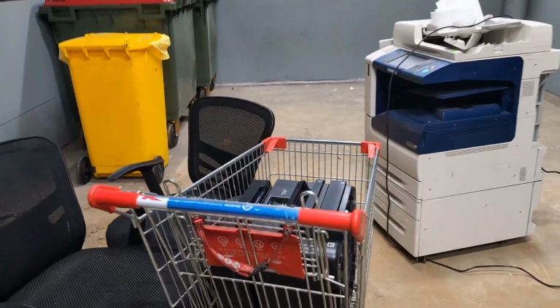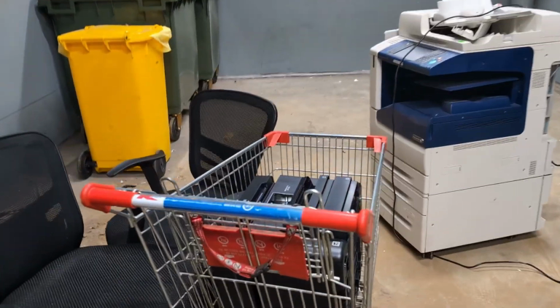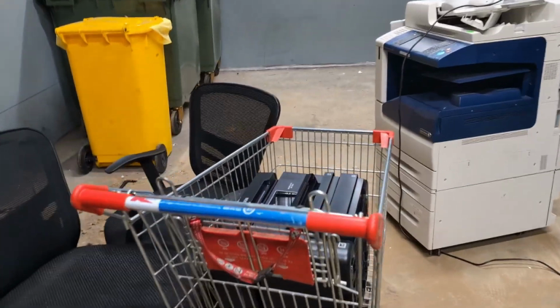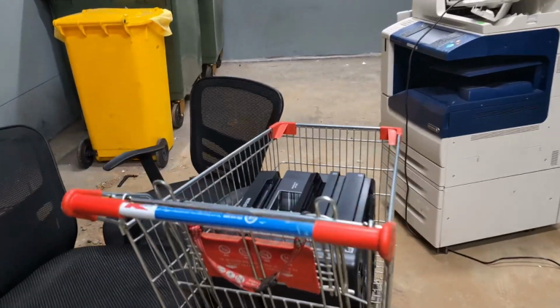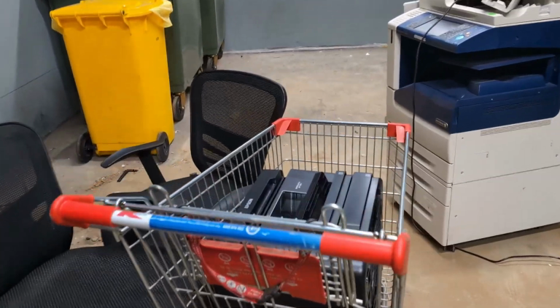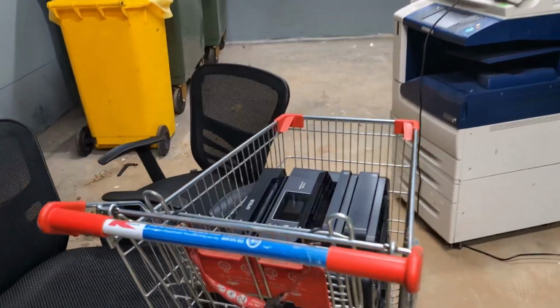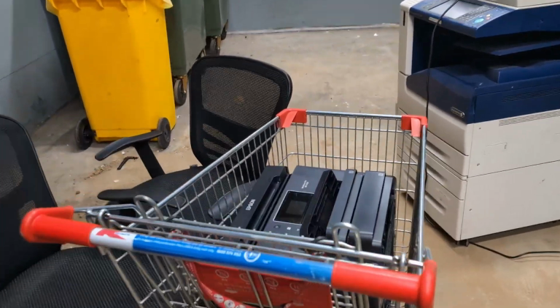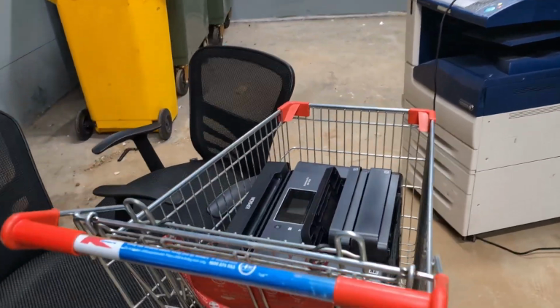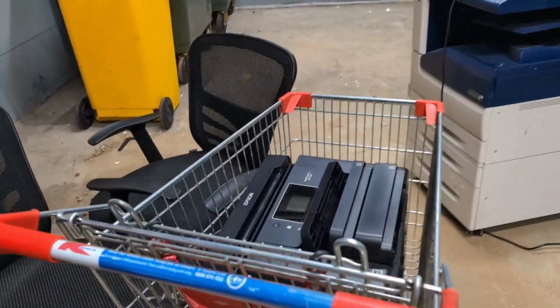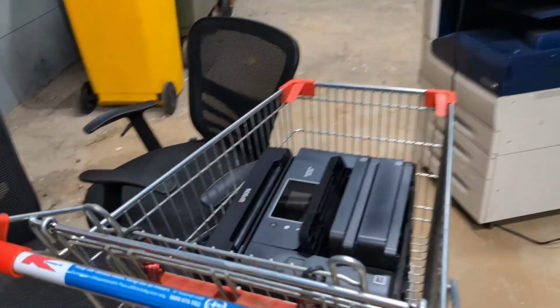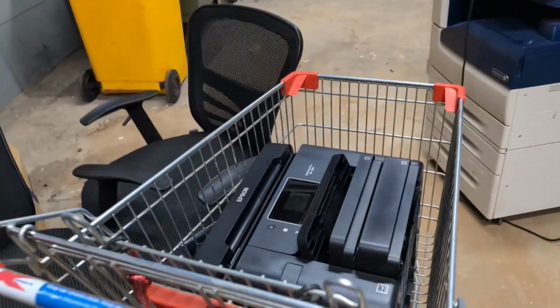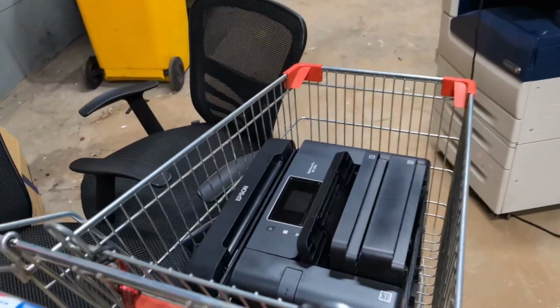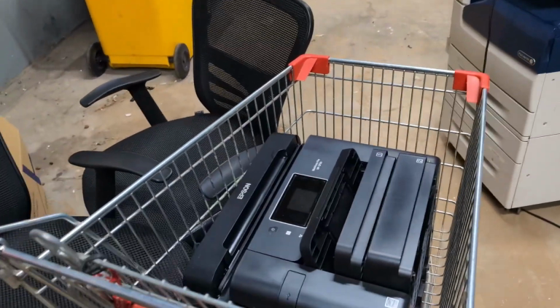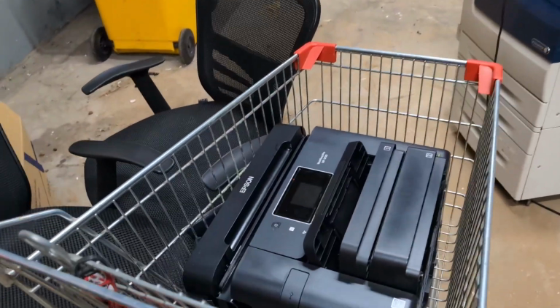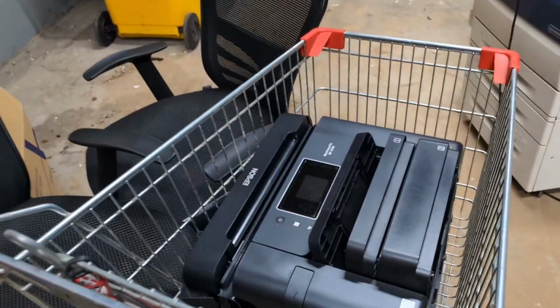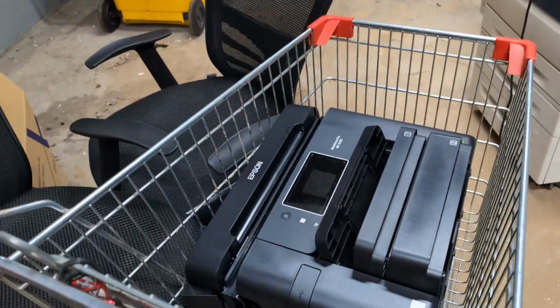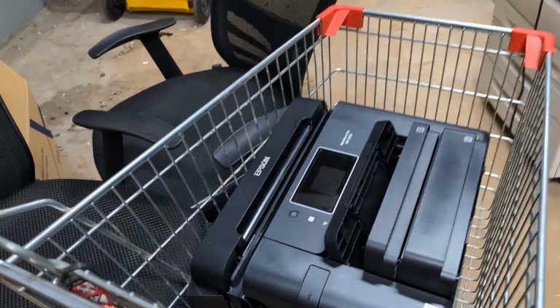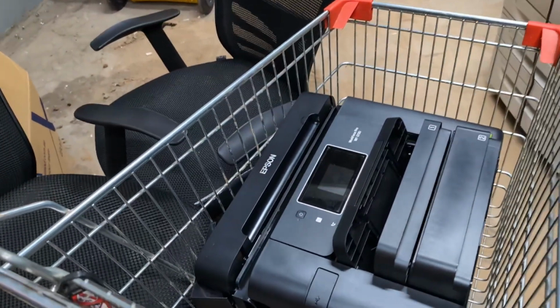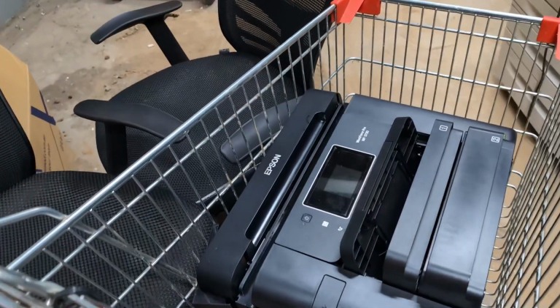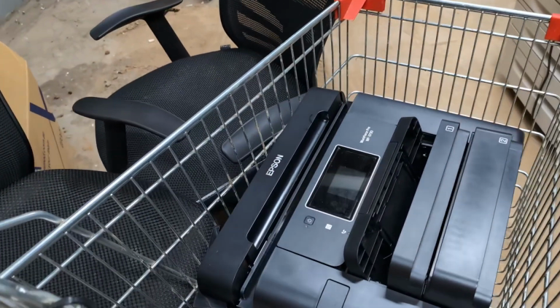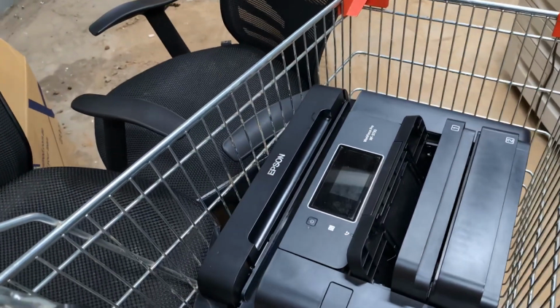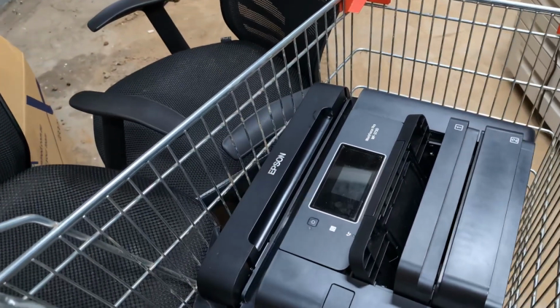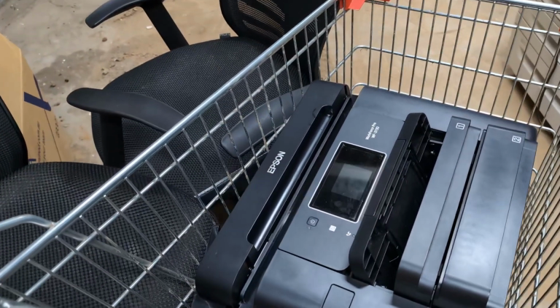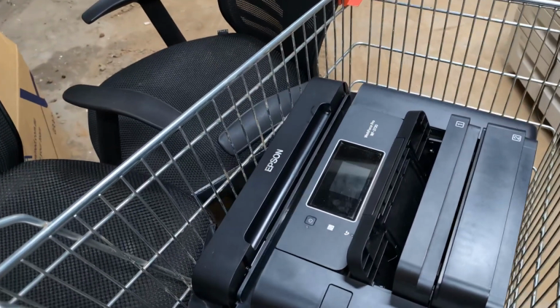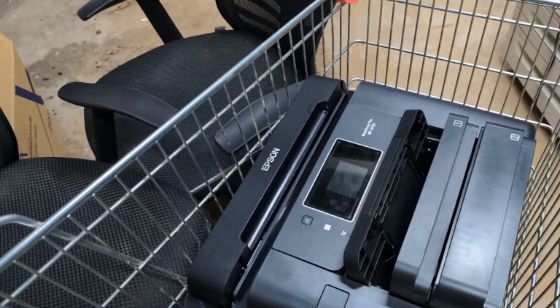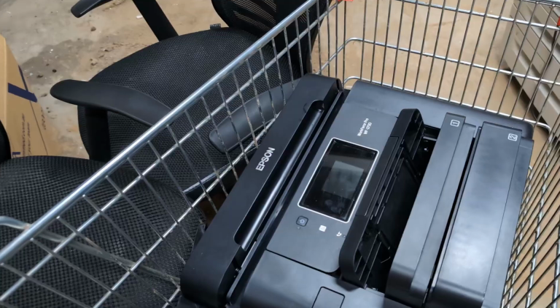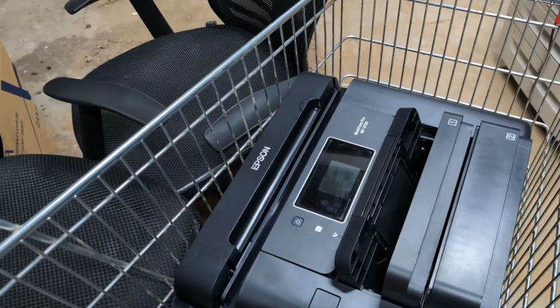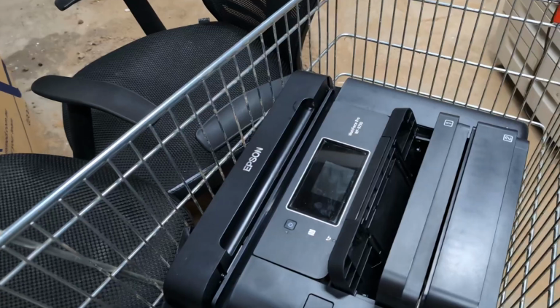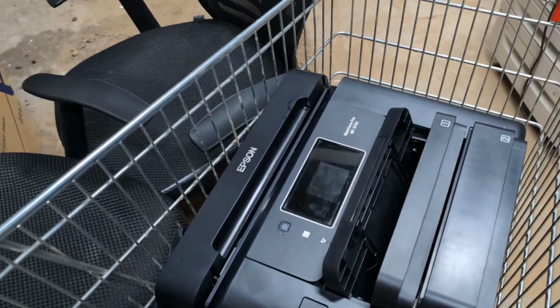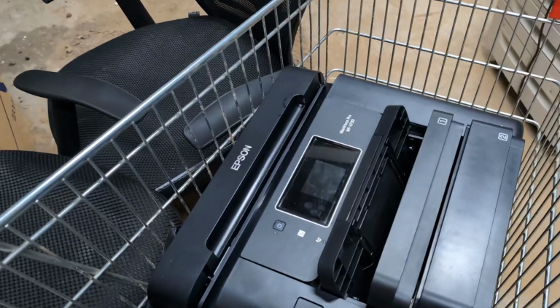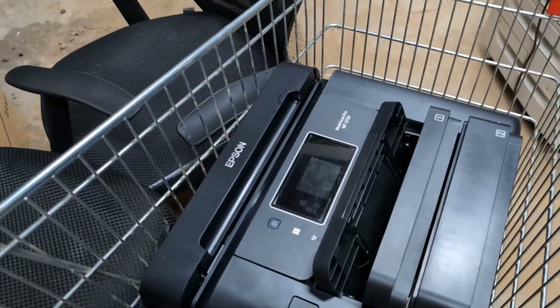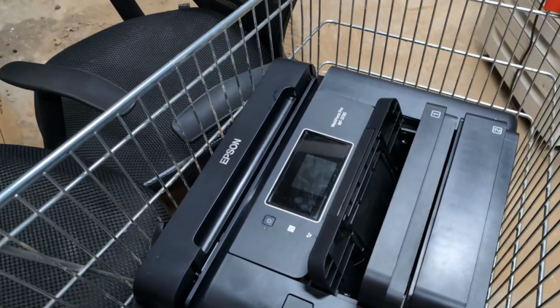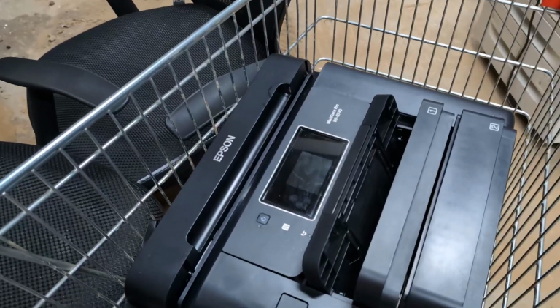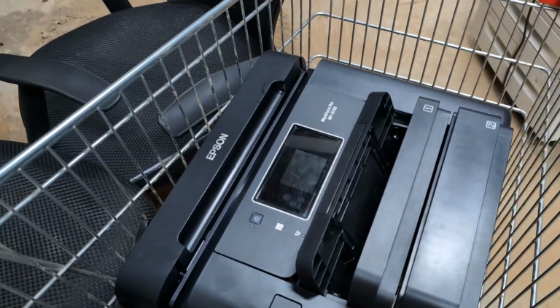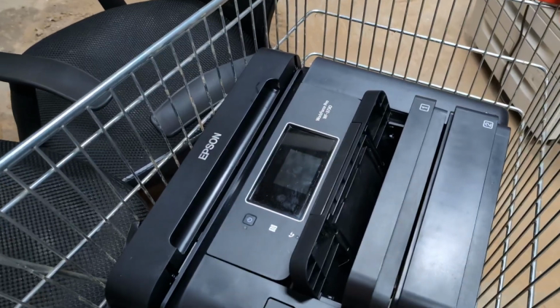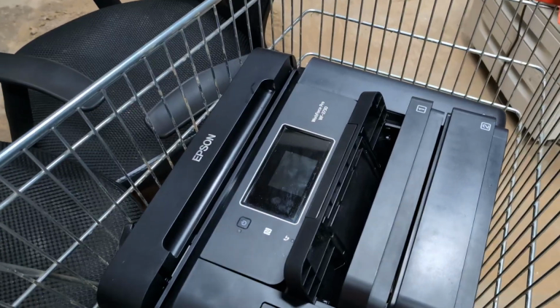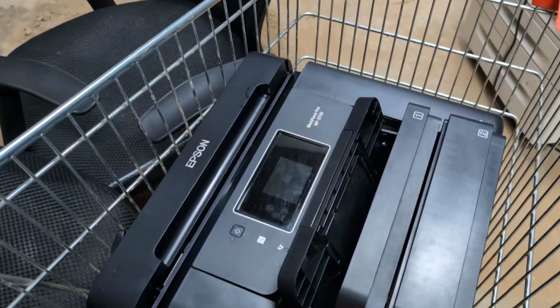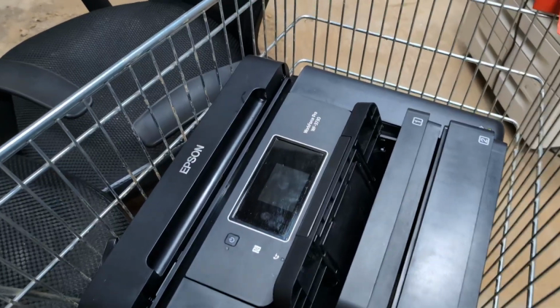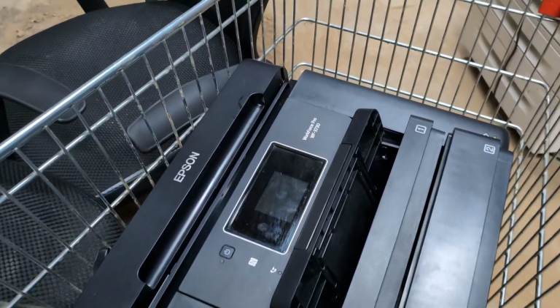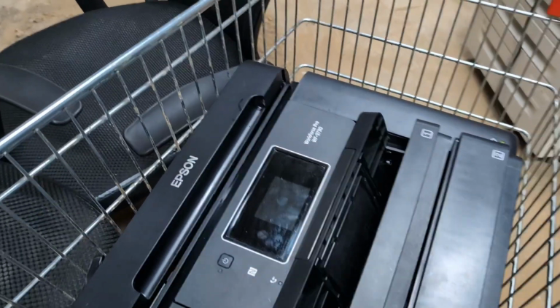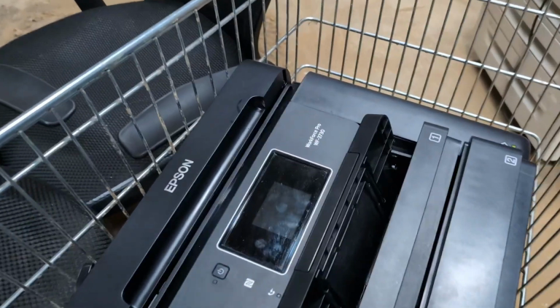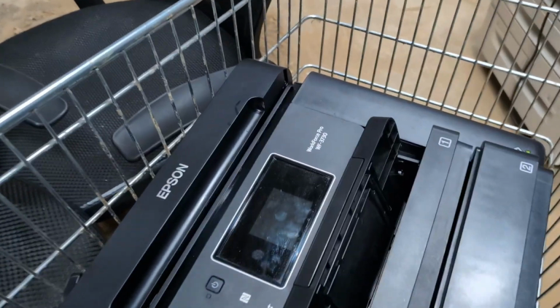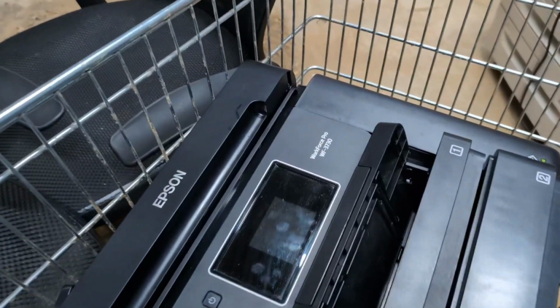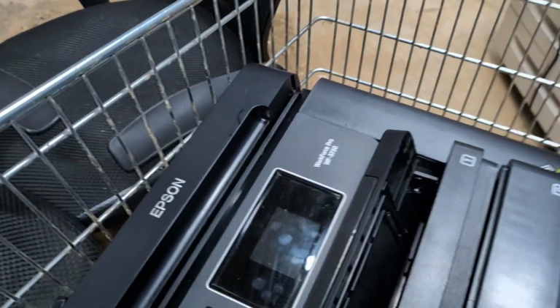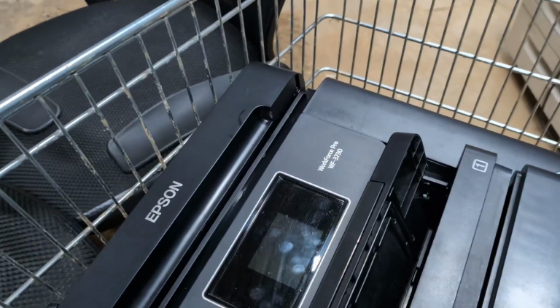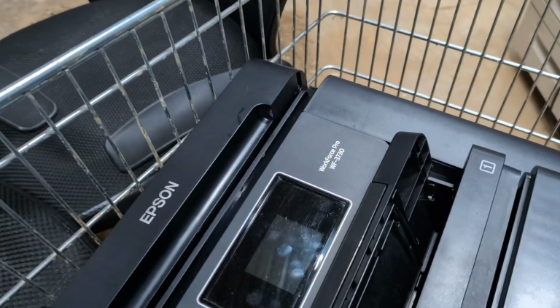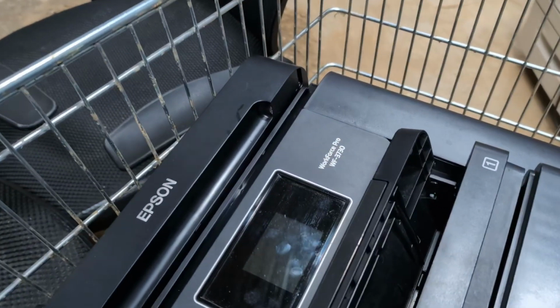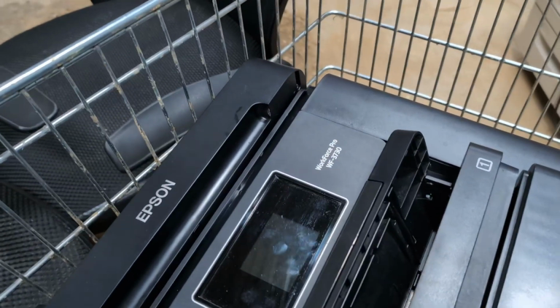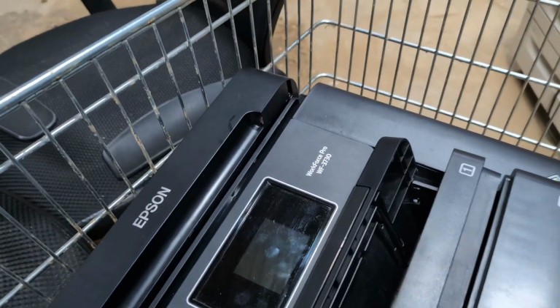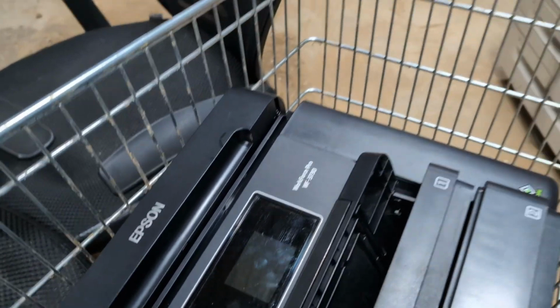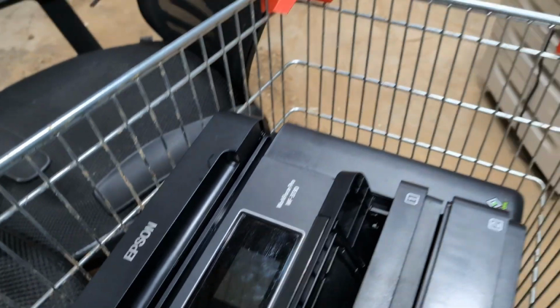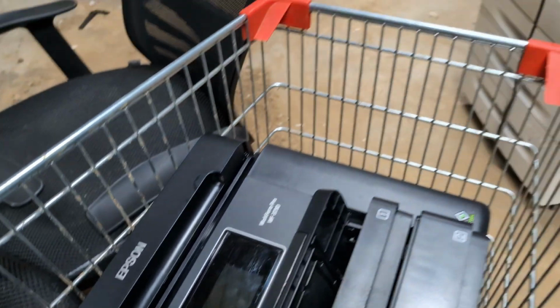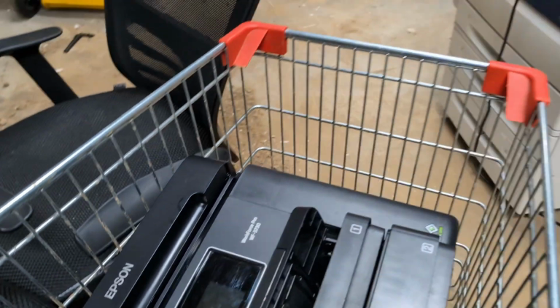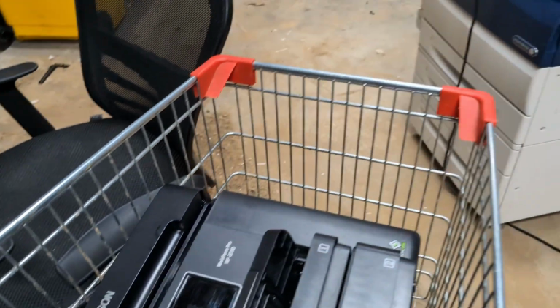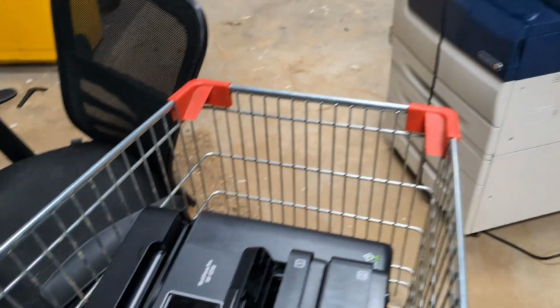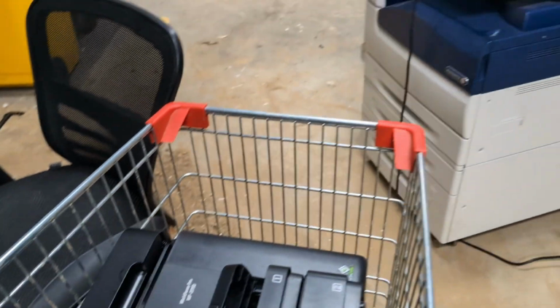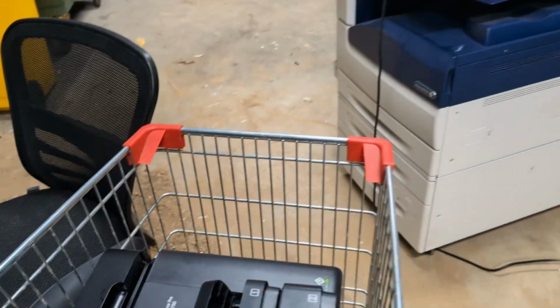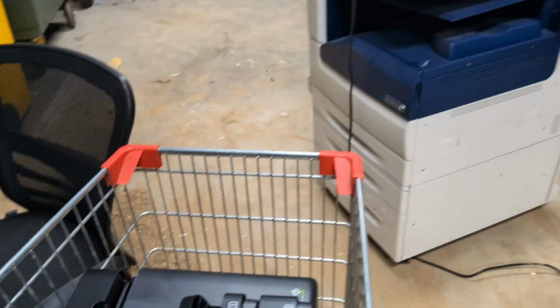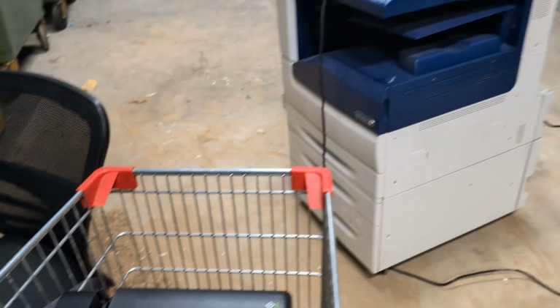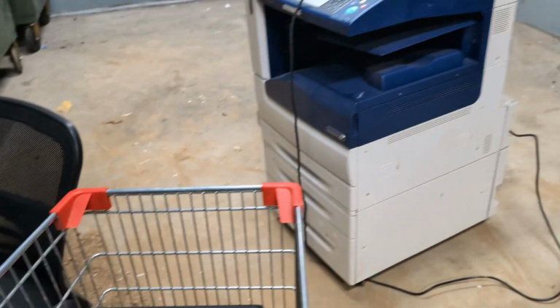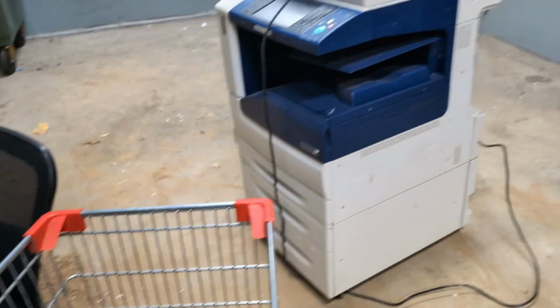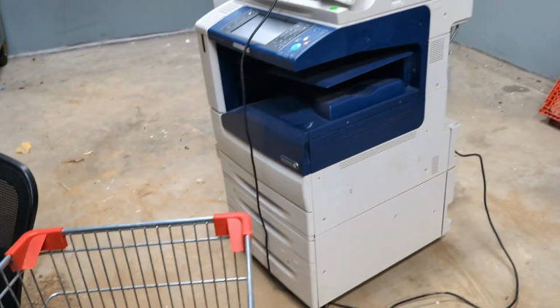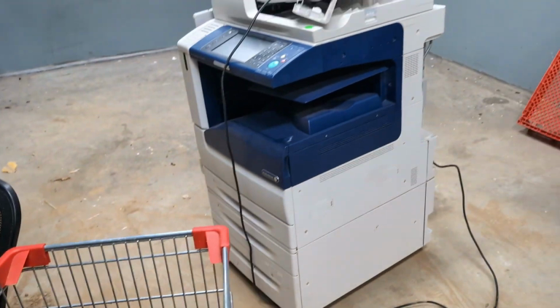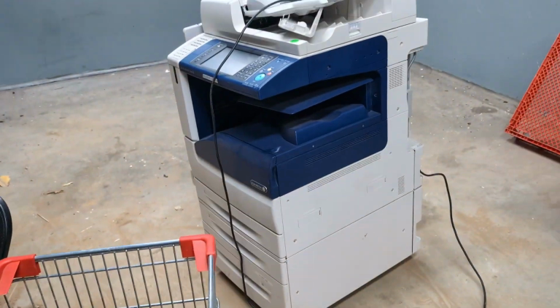We've got an Epson Workforce Pro thingy — no one wants that, those inkjet jobbies.